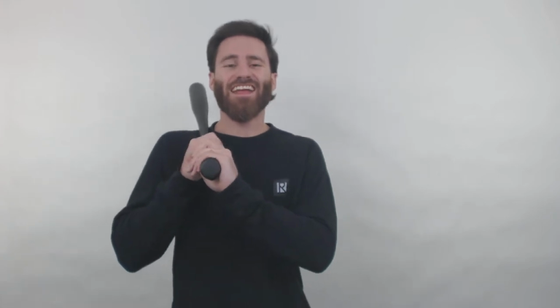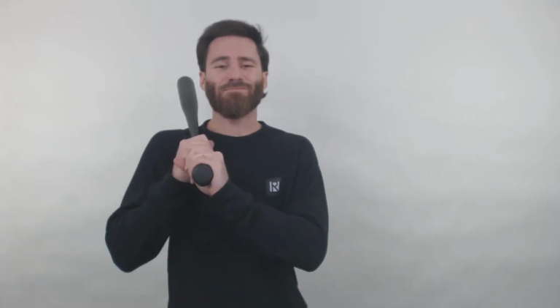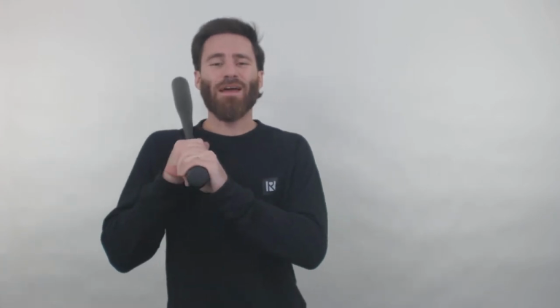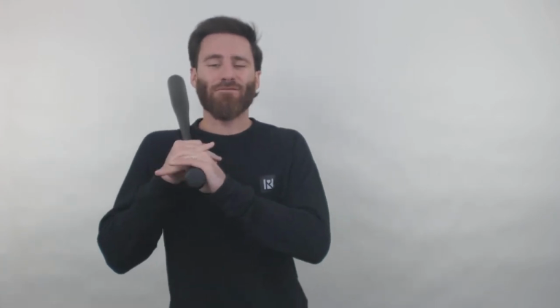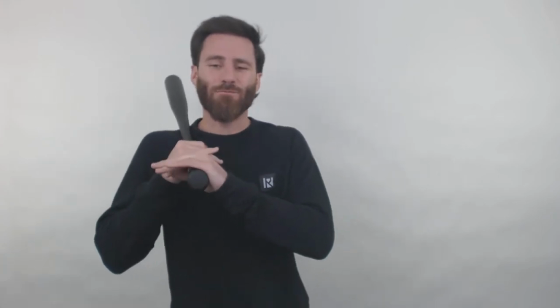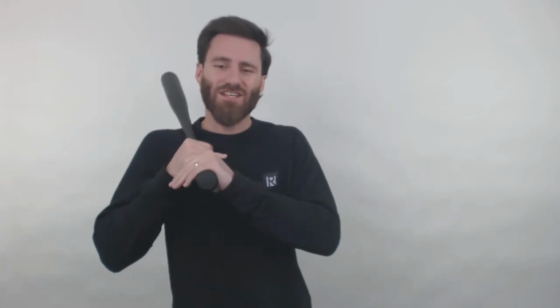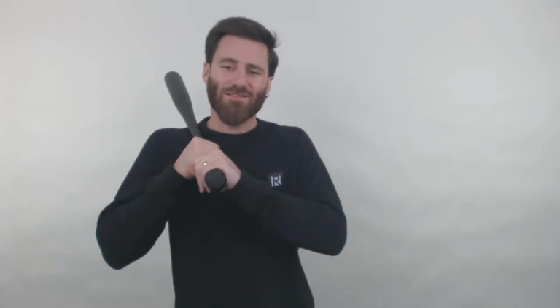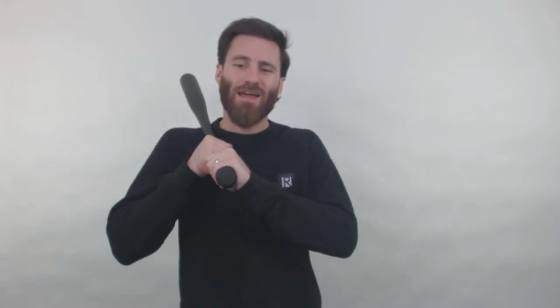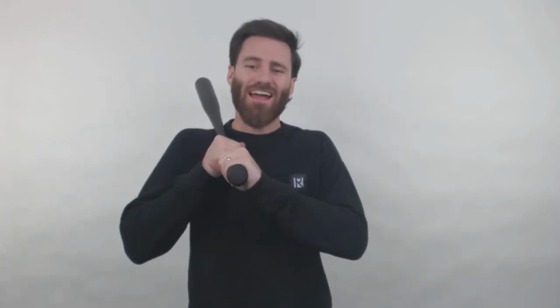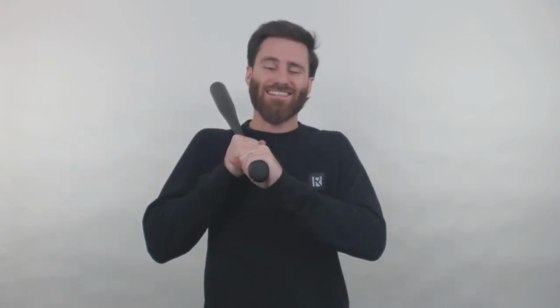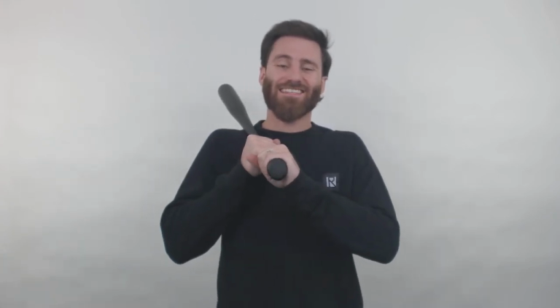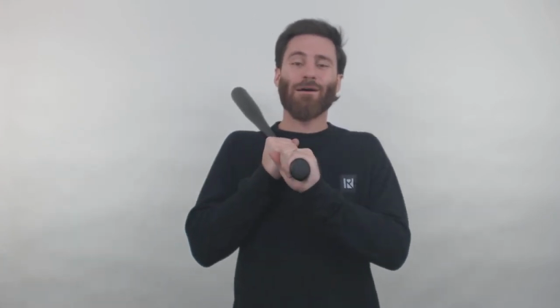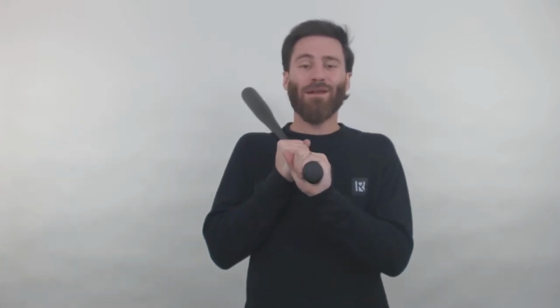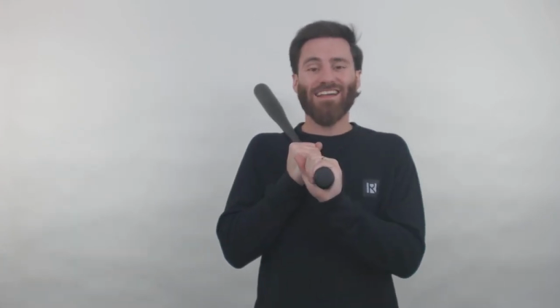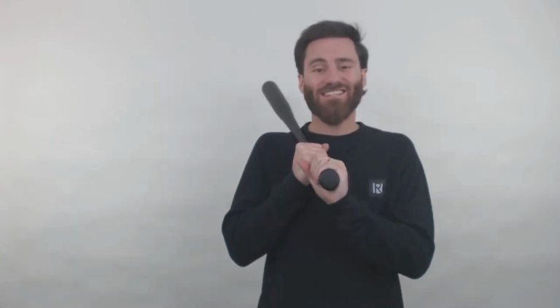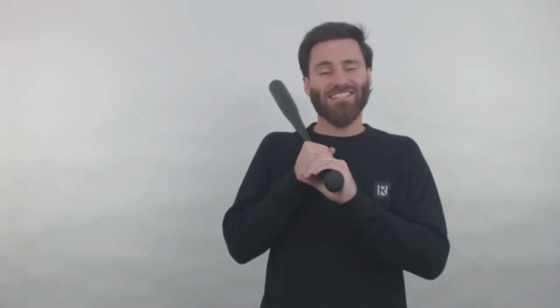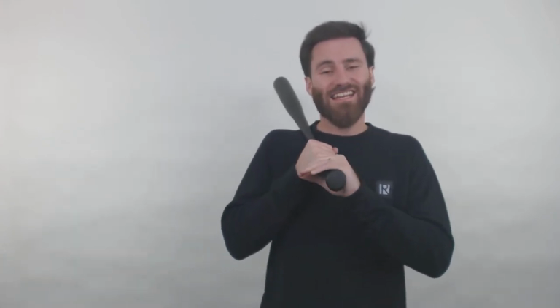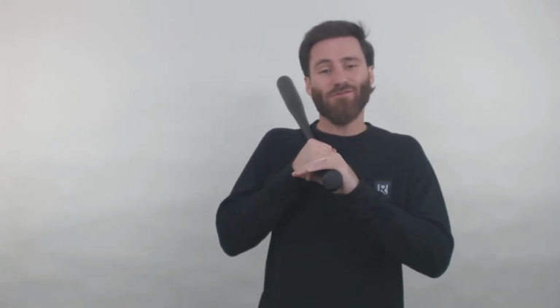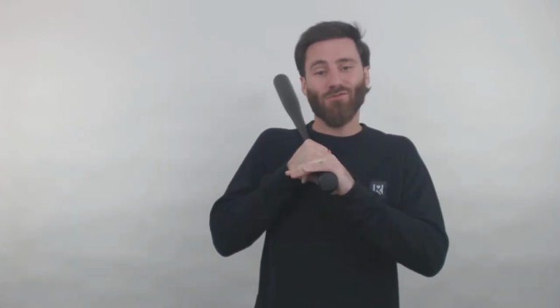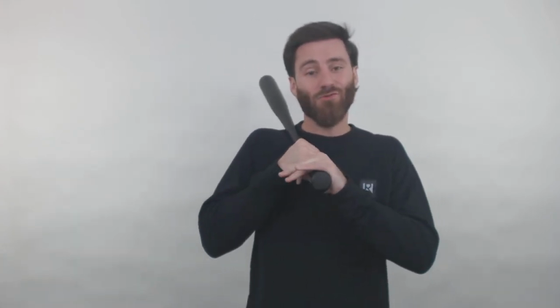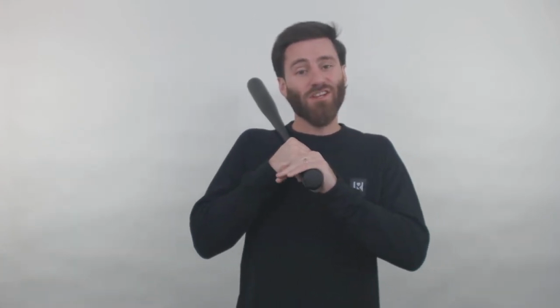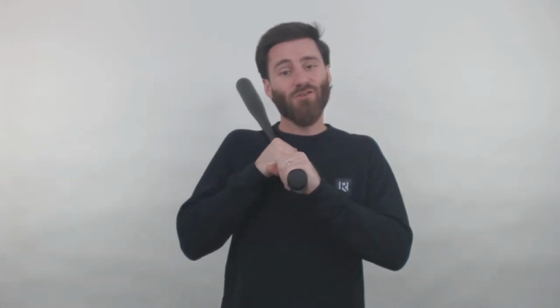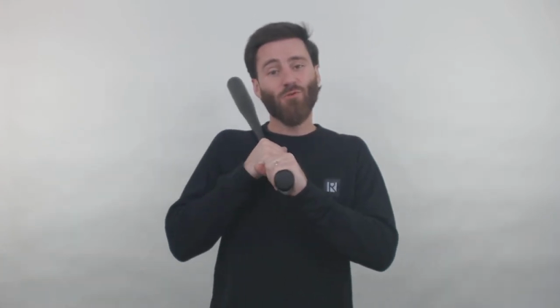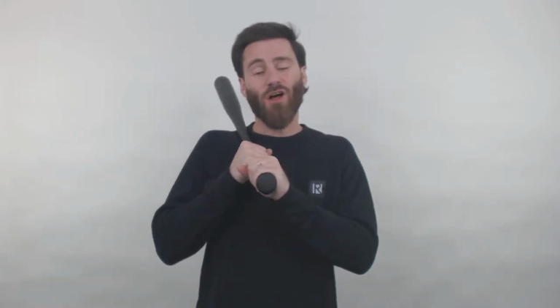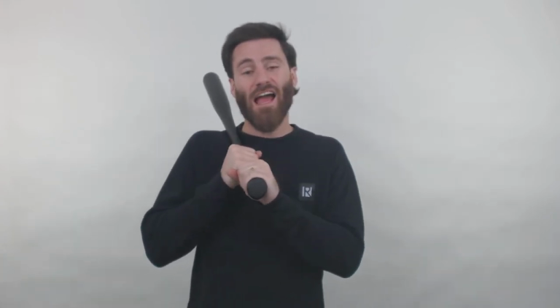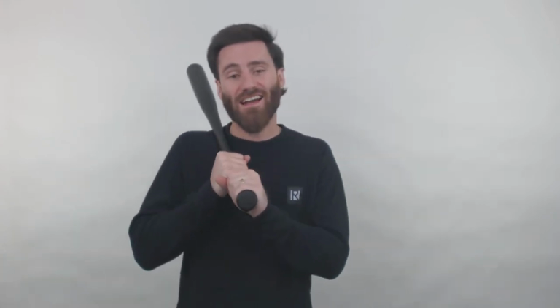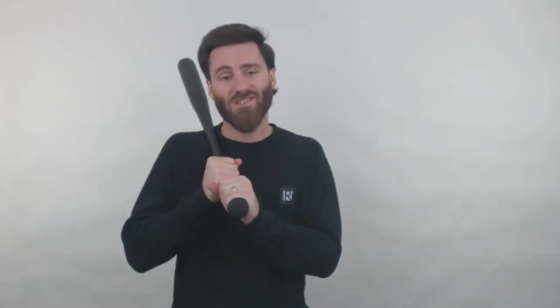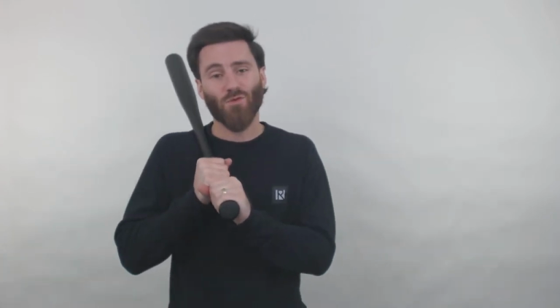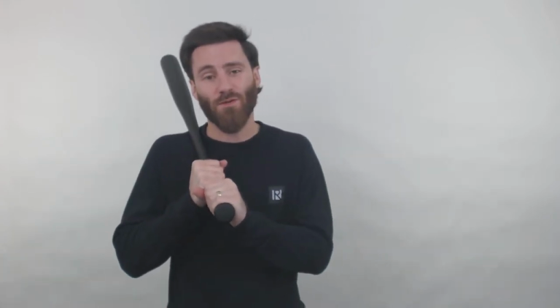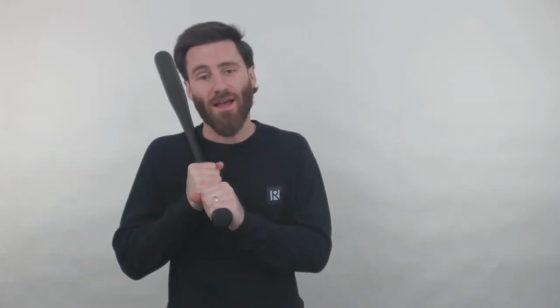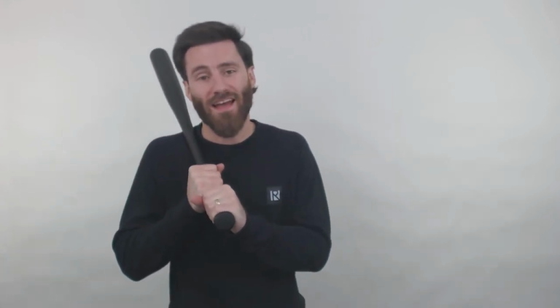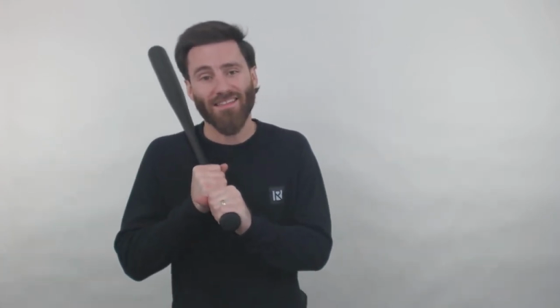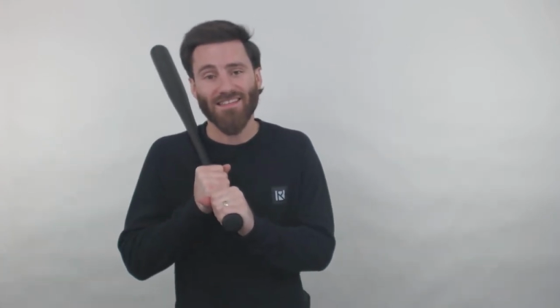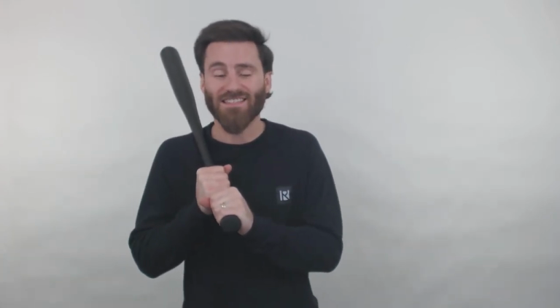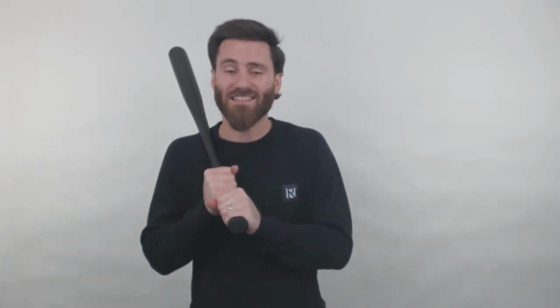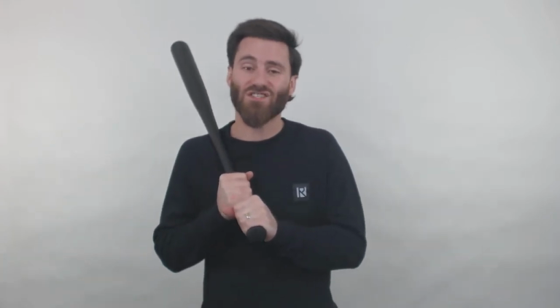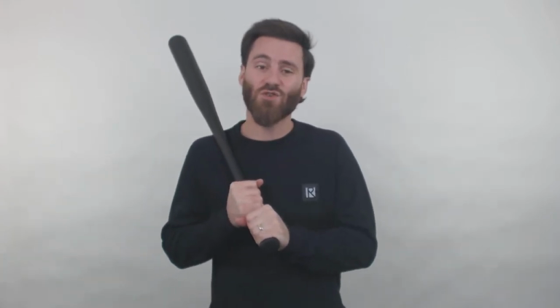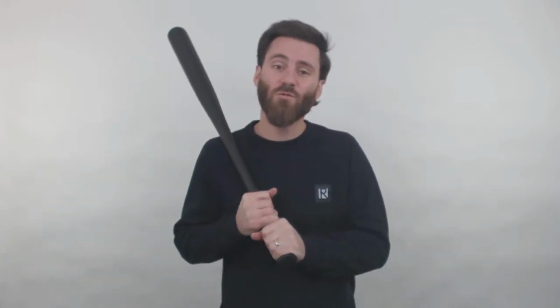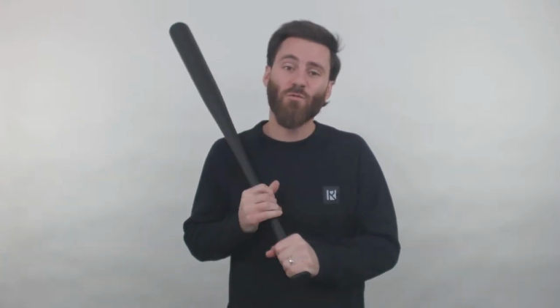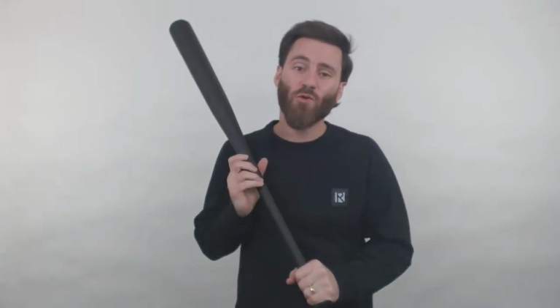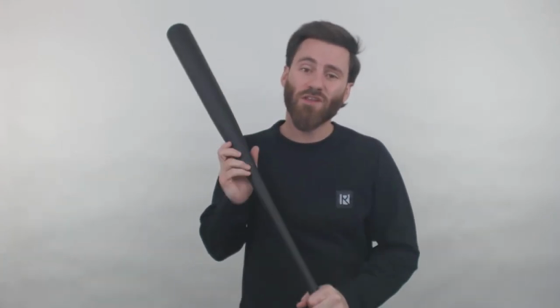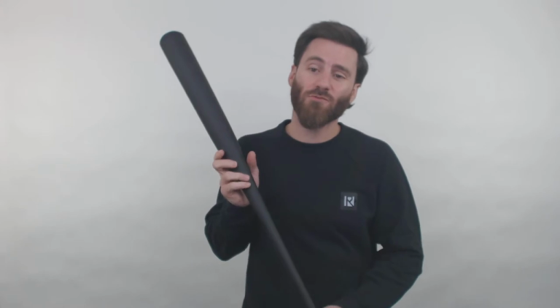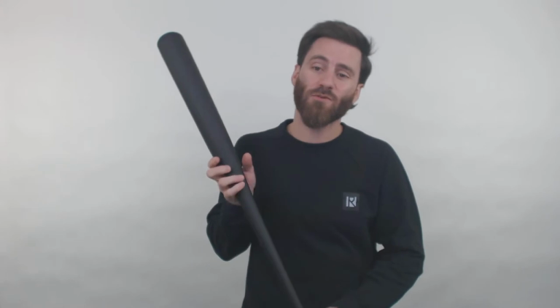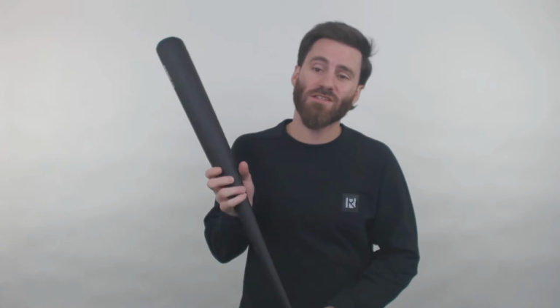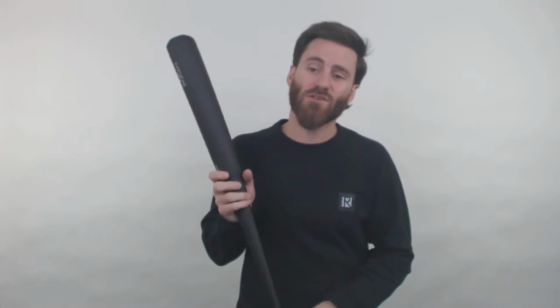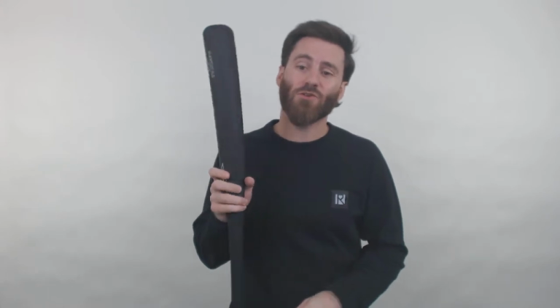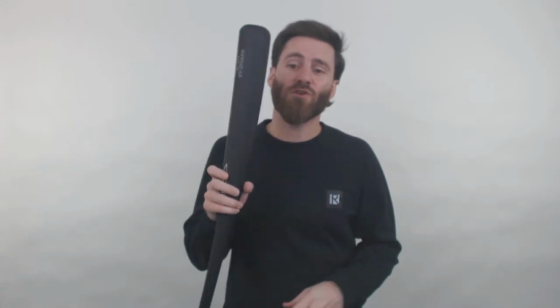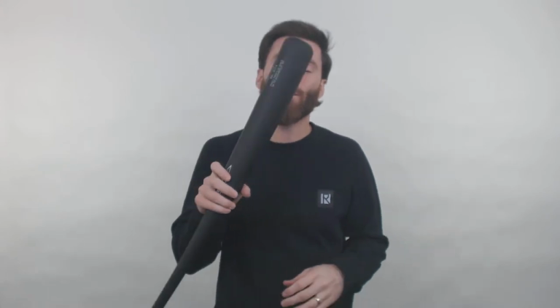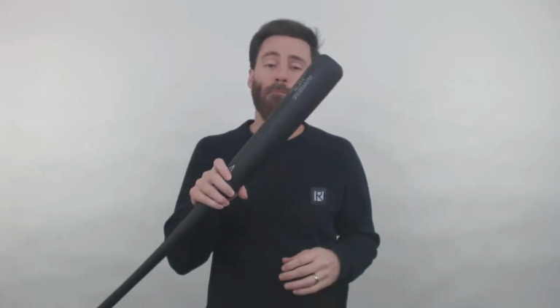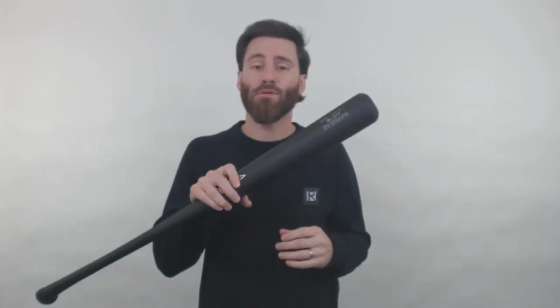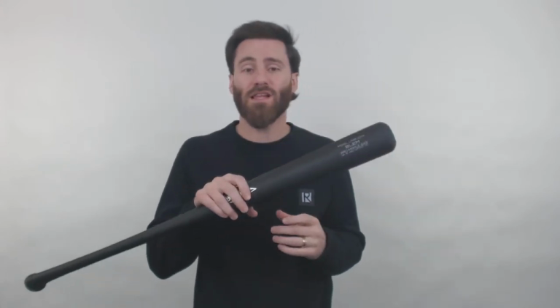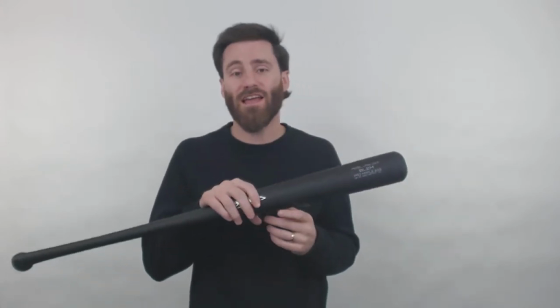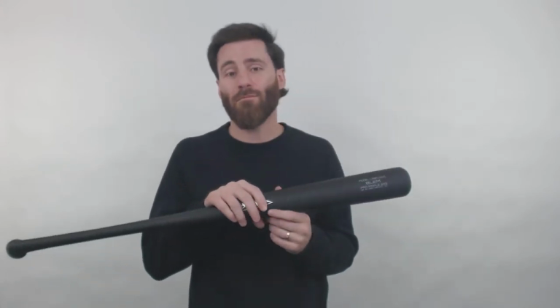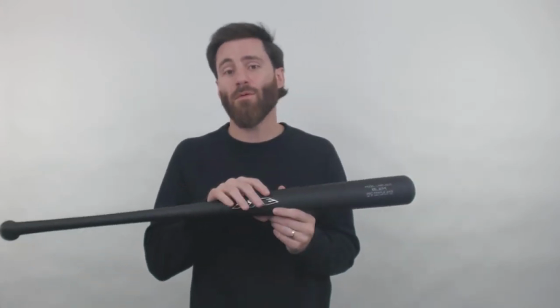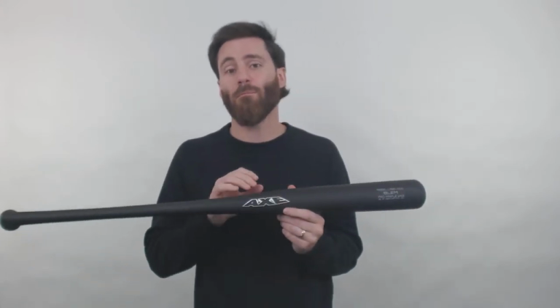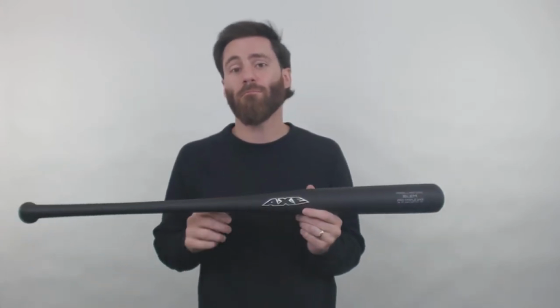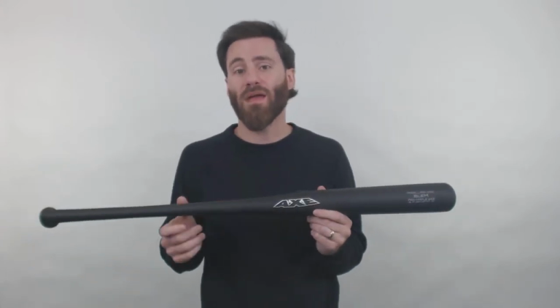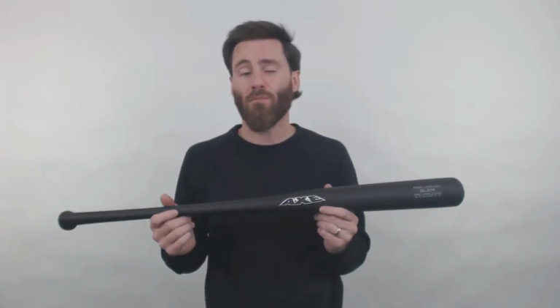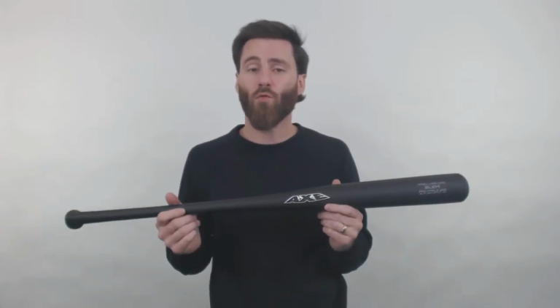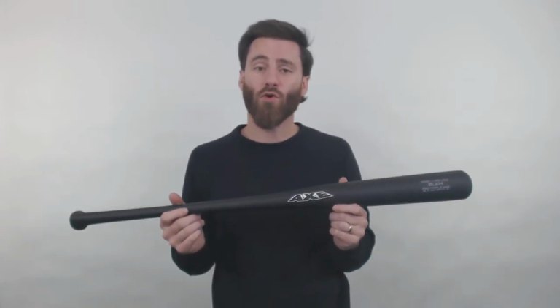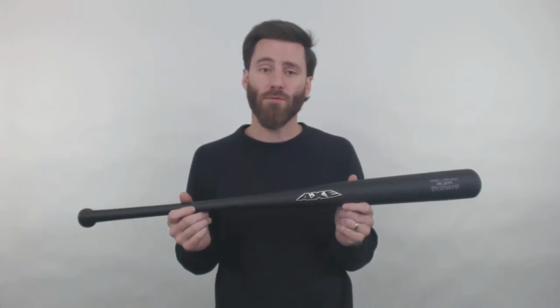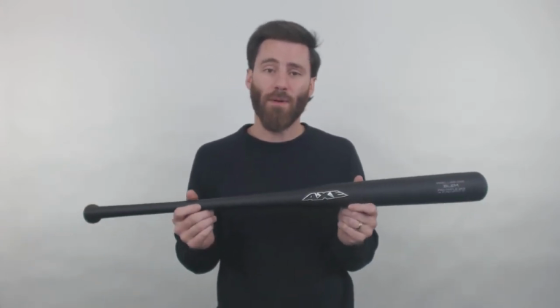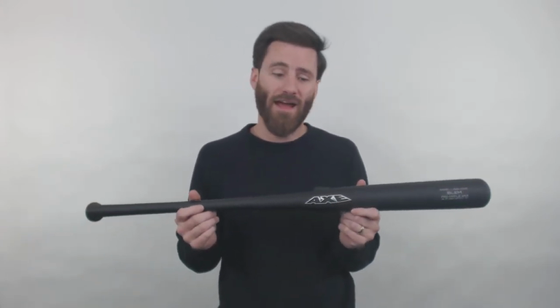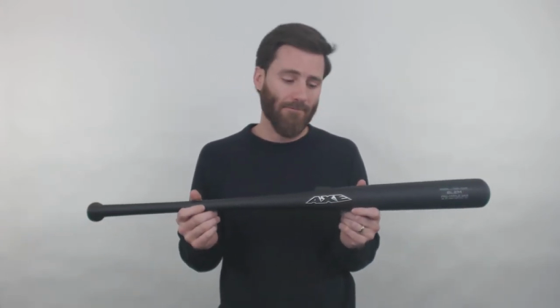Hey, it's Ben from Just Bats, coming at you today with a really cool Axe wood bat. This is the 243 turn Blen maple wood bat.